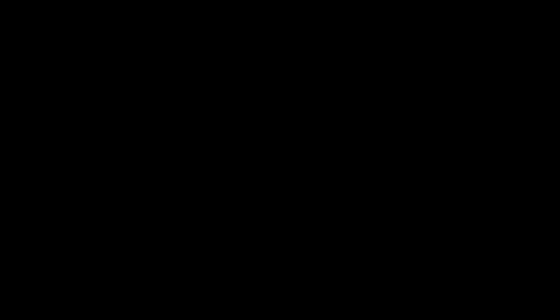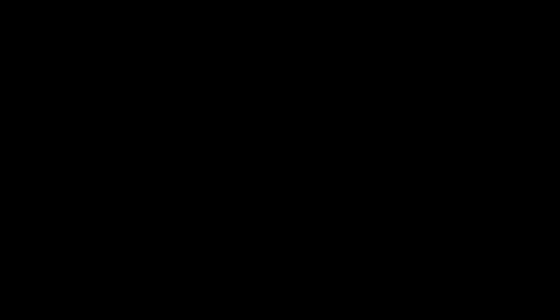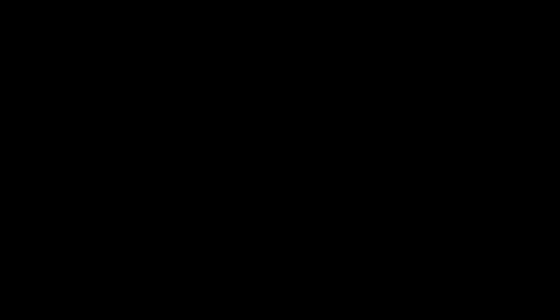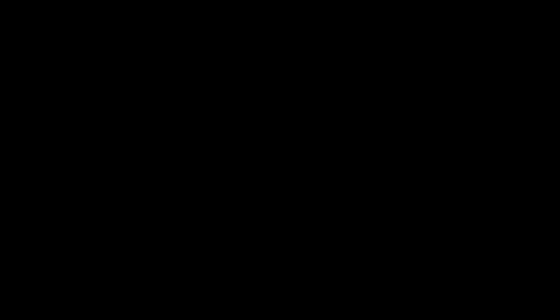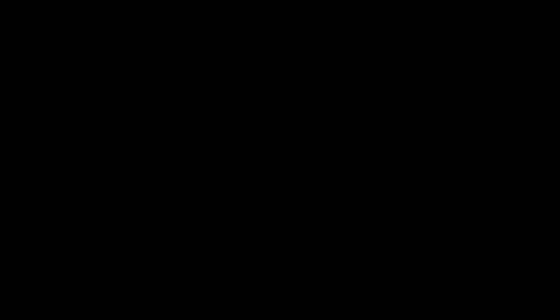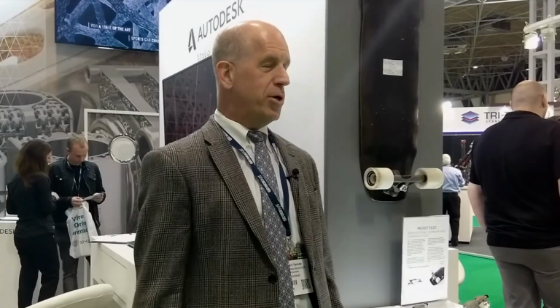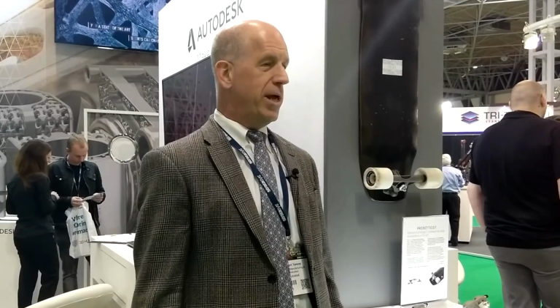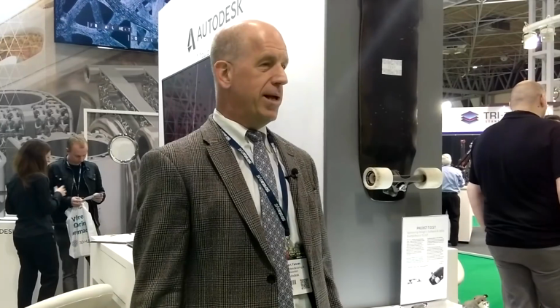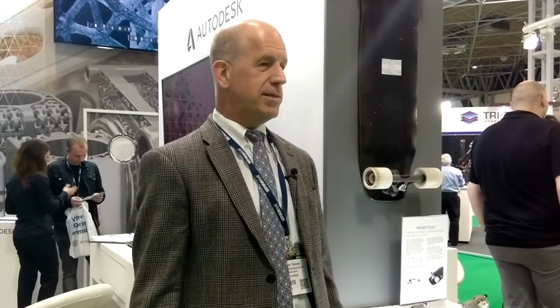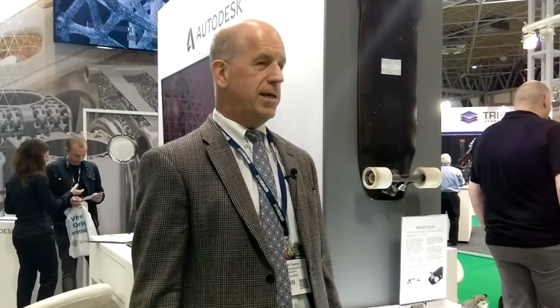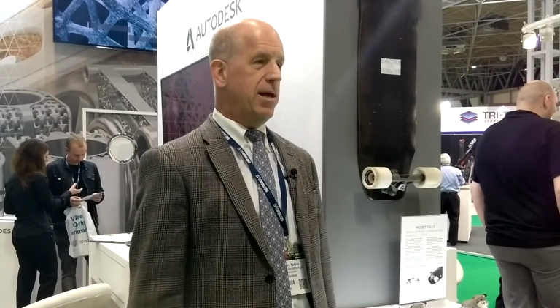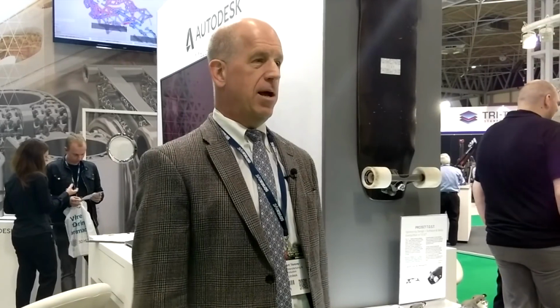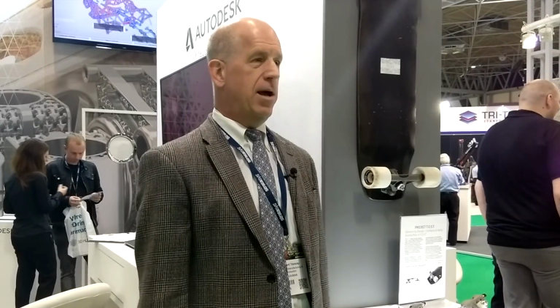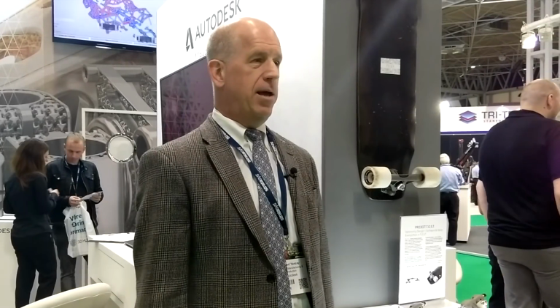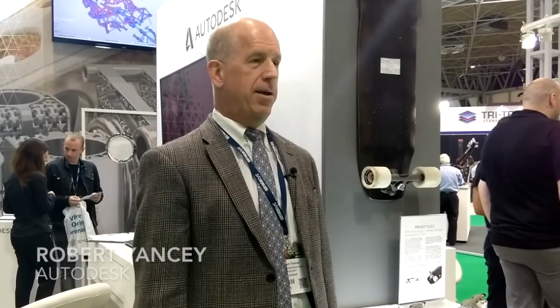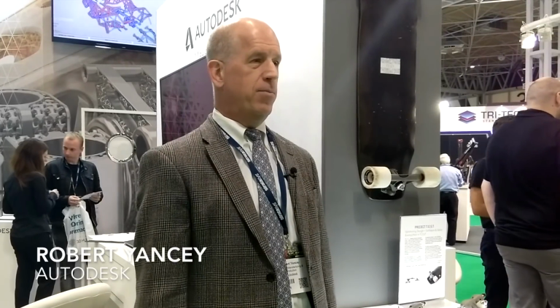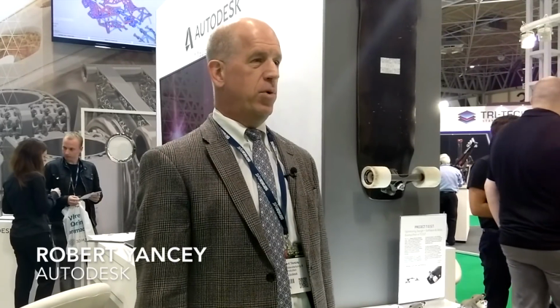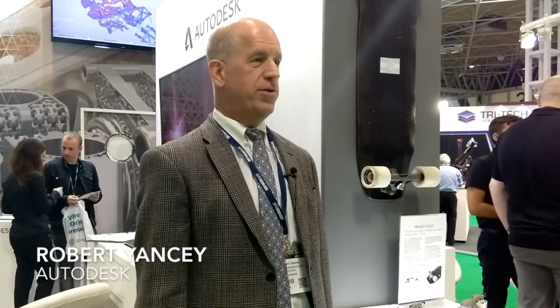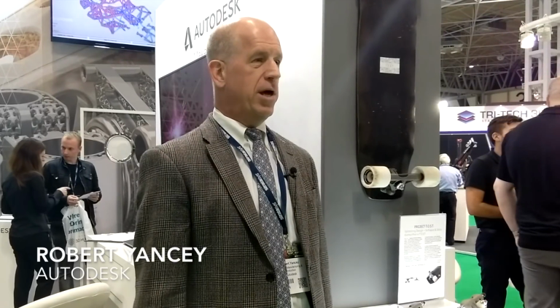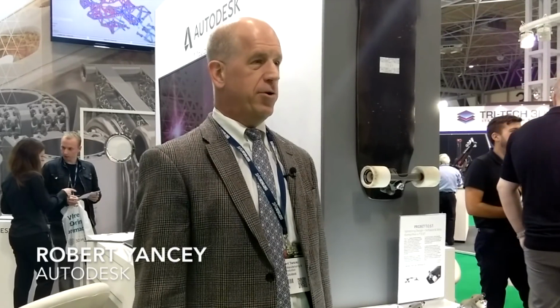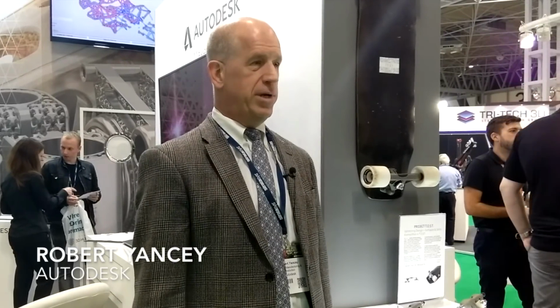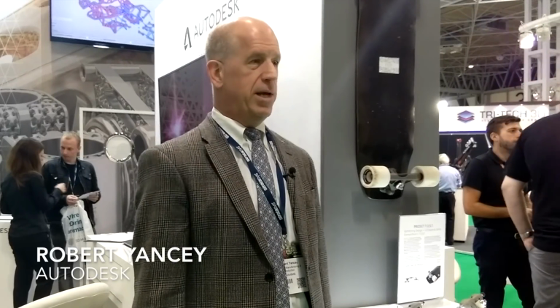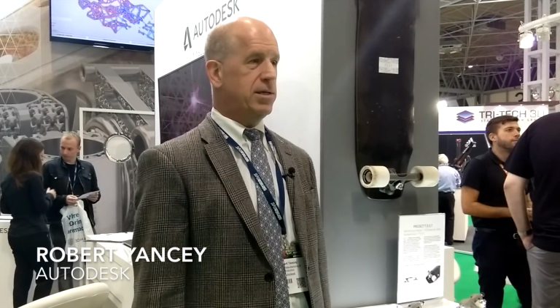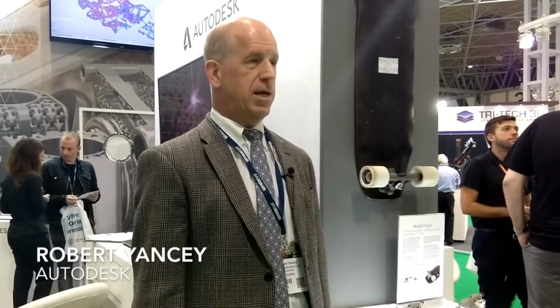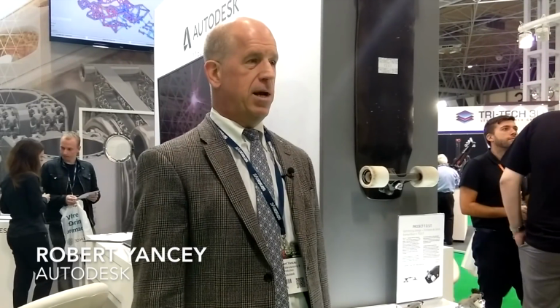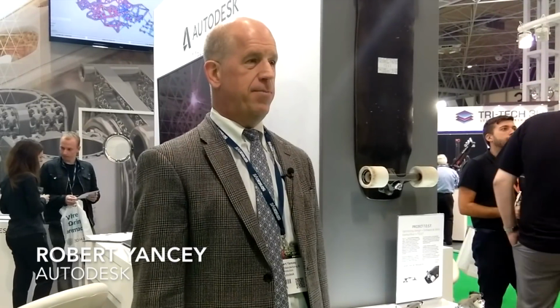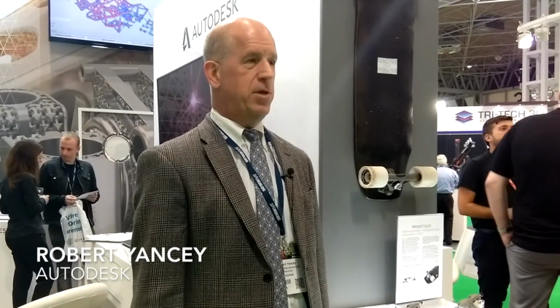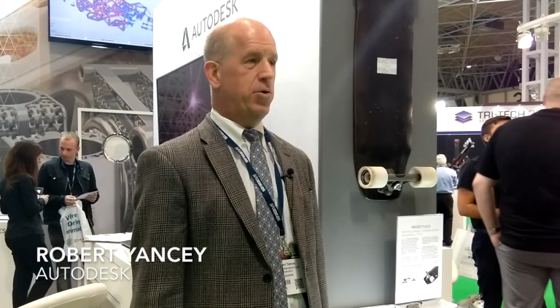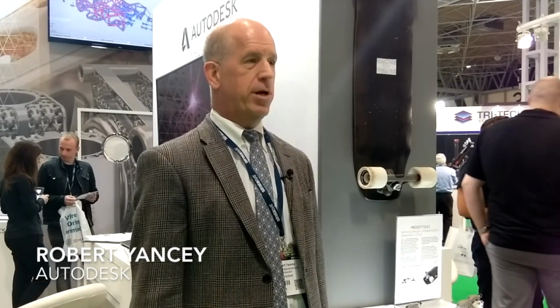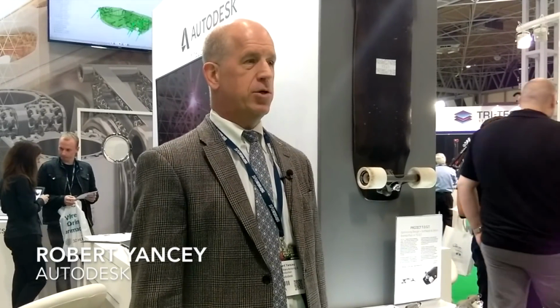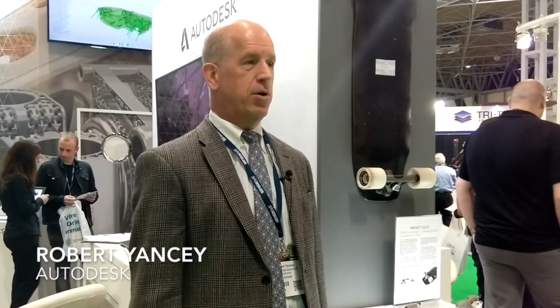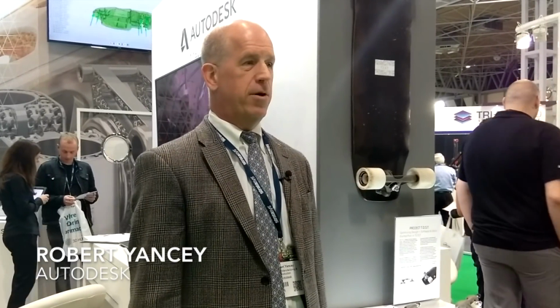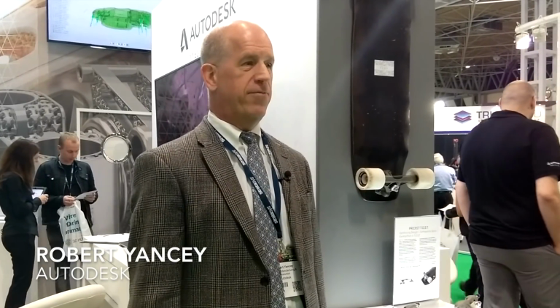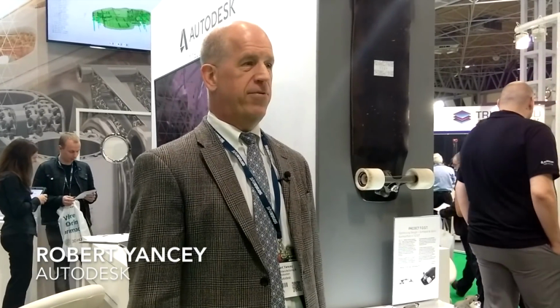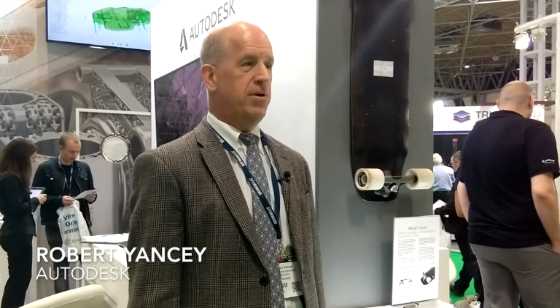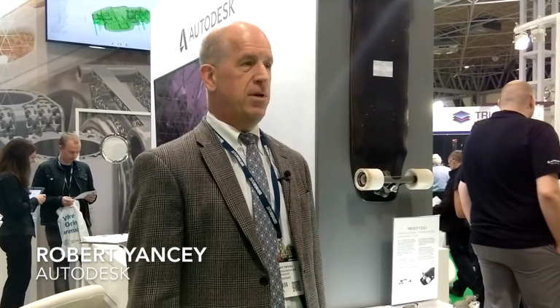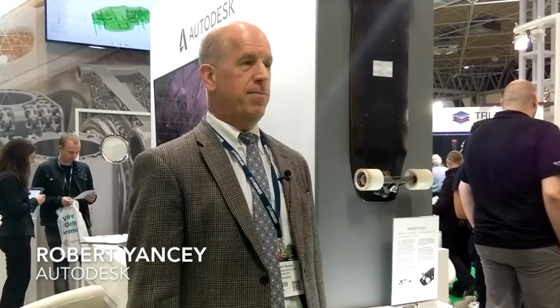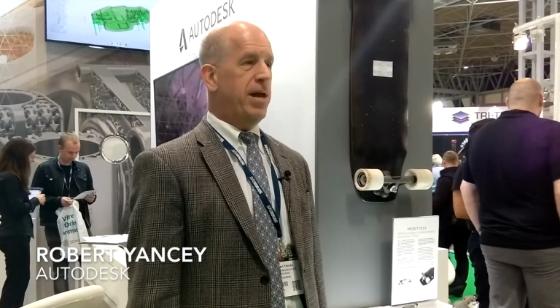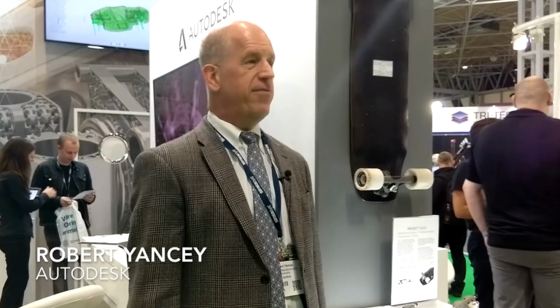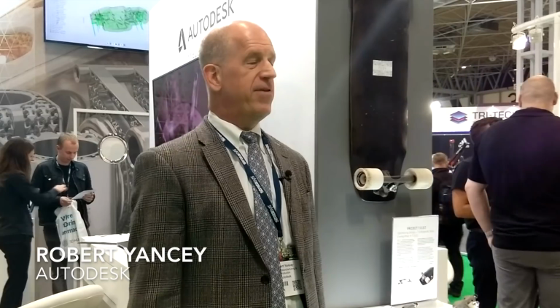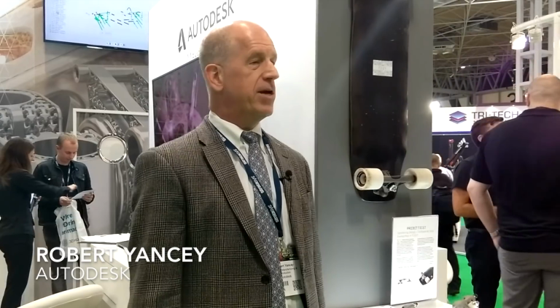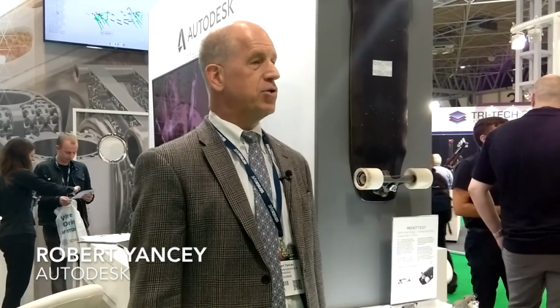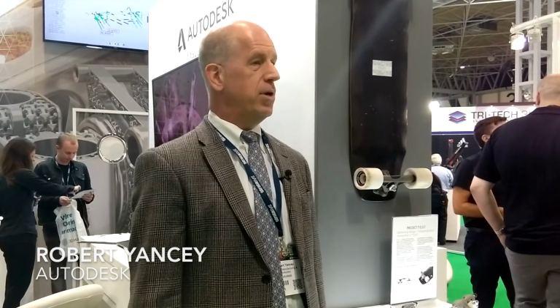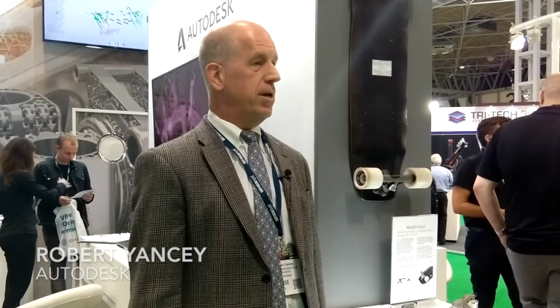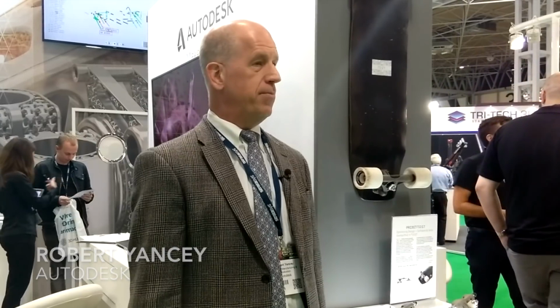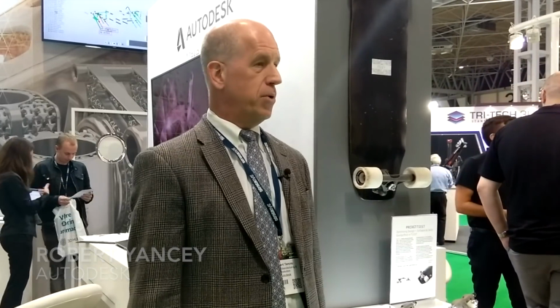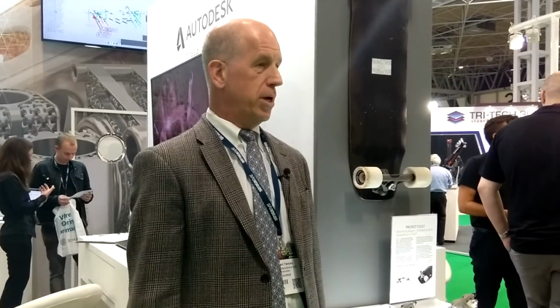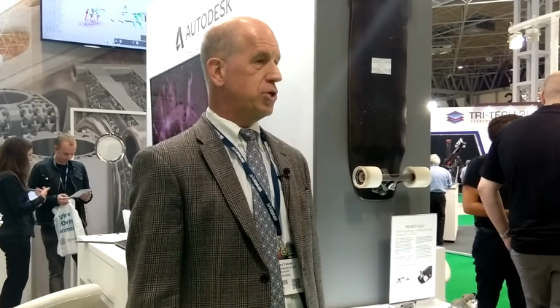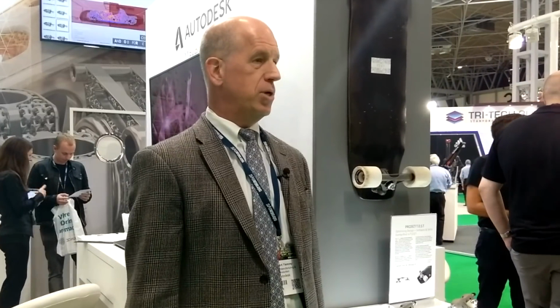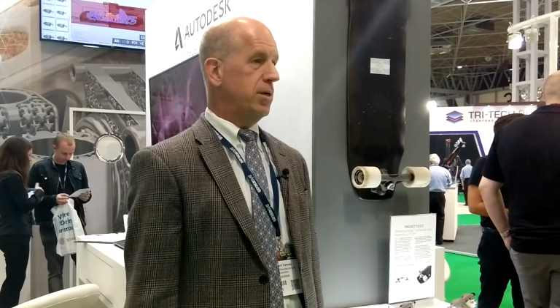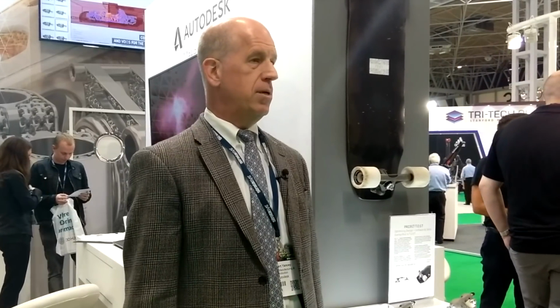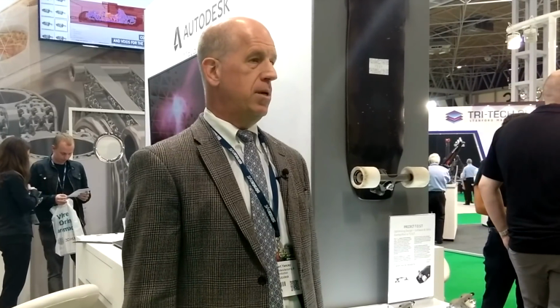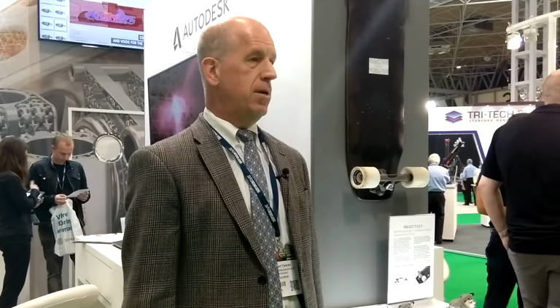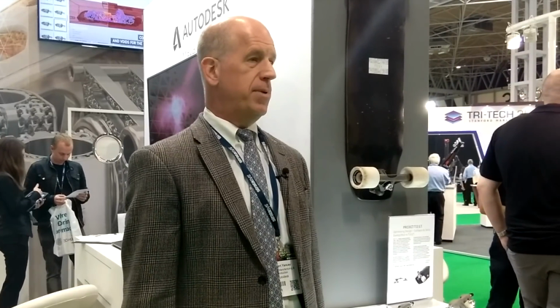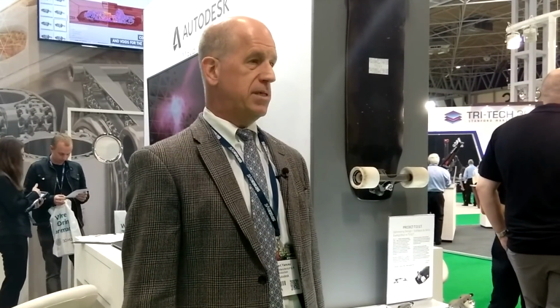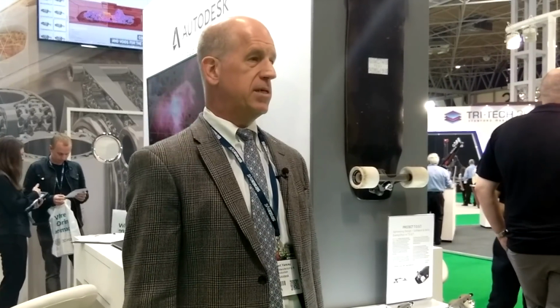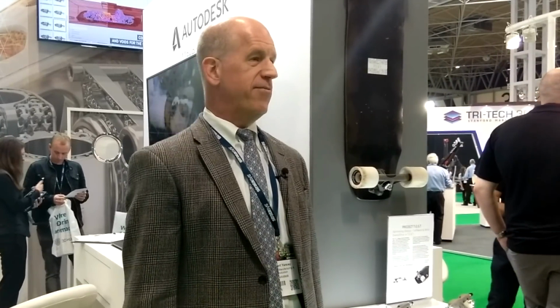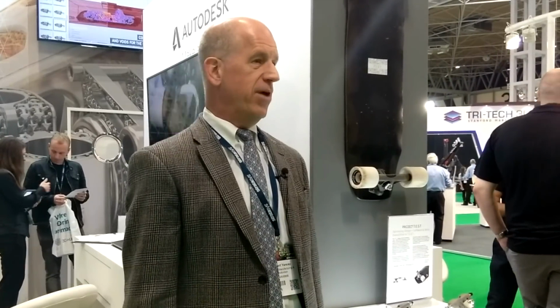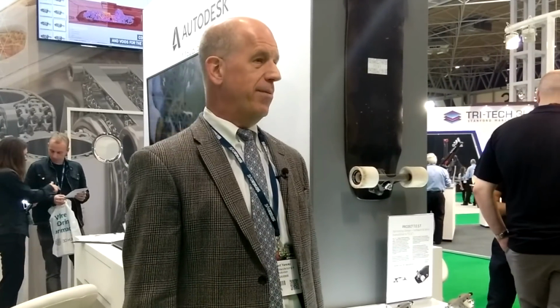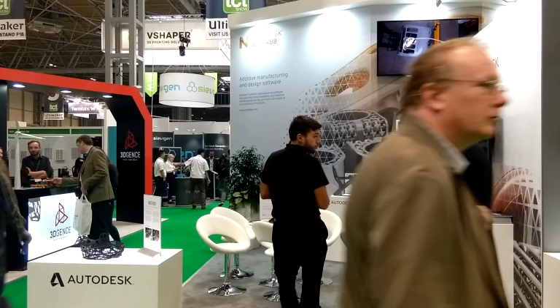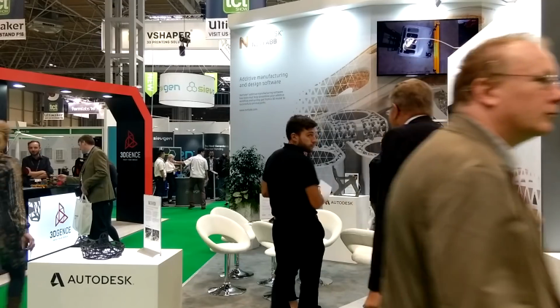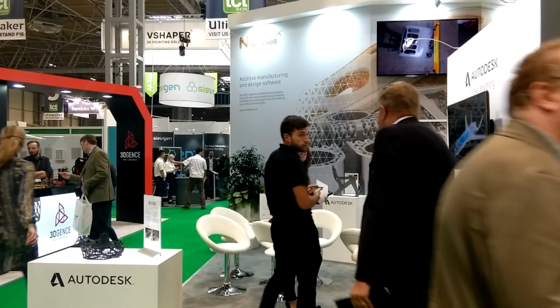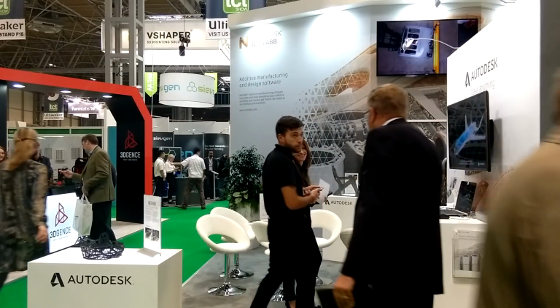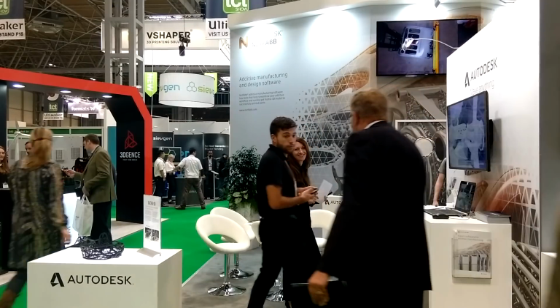I'm Robert Yancey. I am with Autodesk and I'm the director of manufacturing and production, business development and strategy.